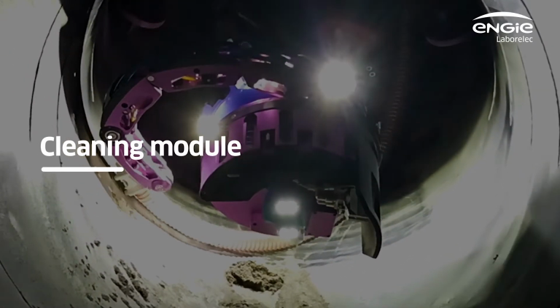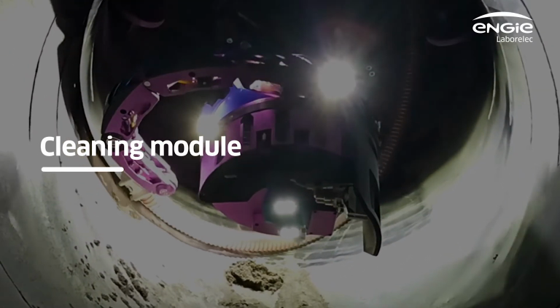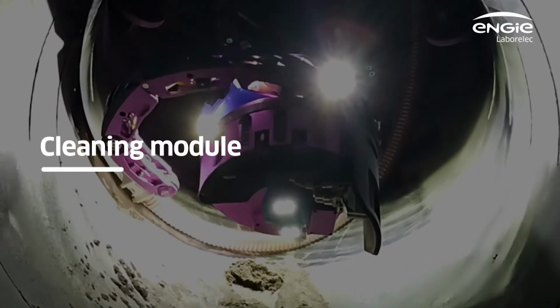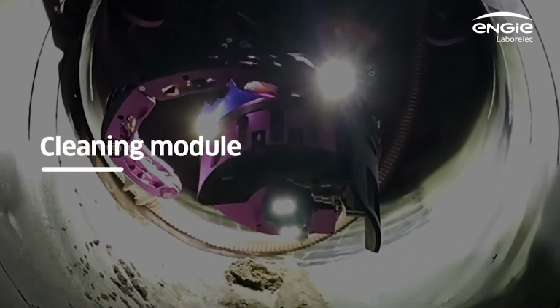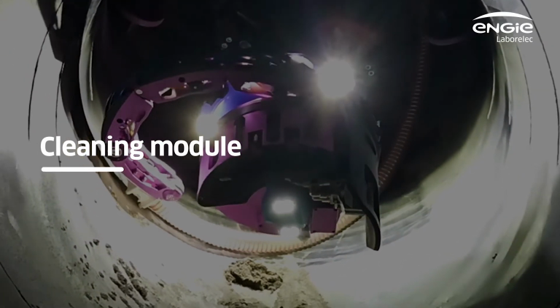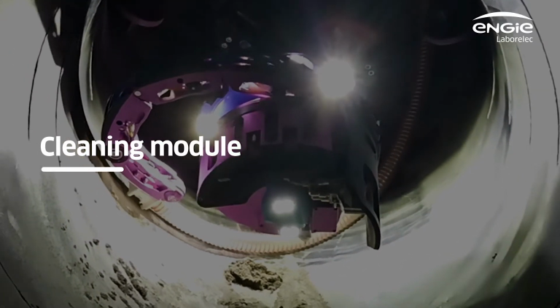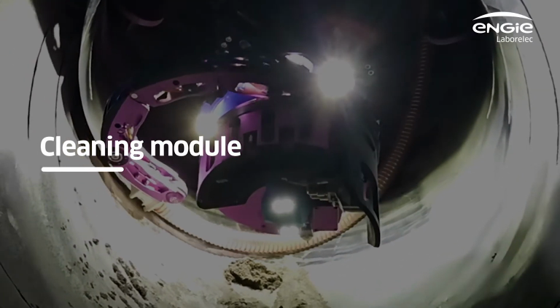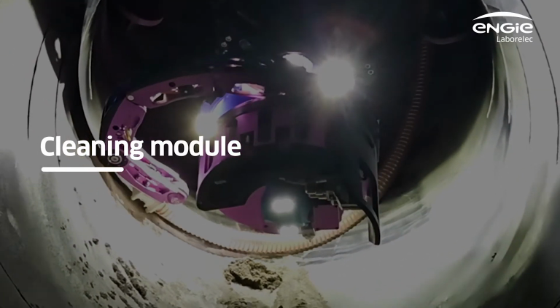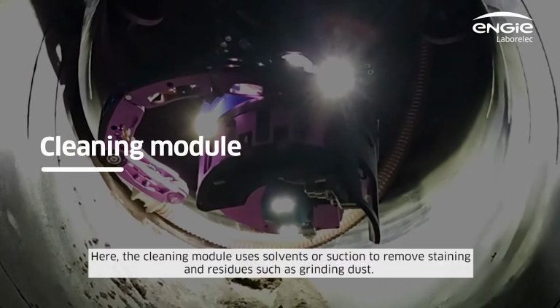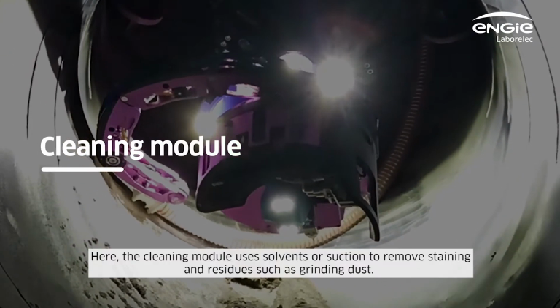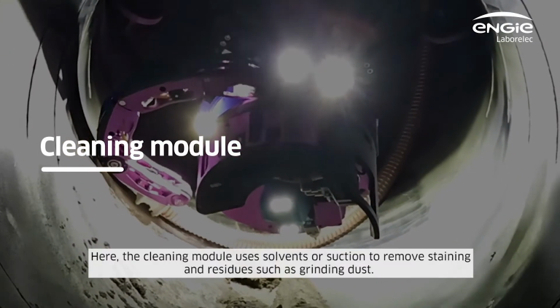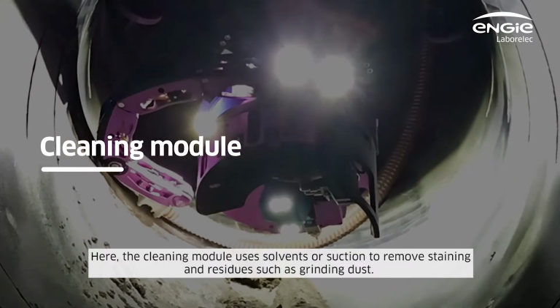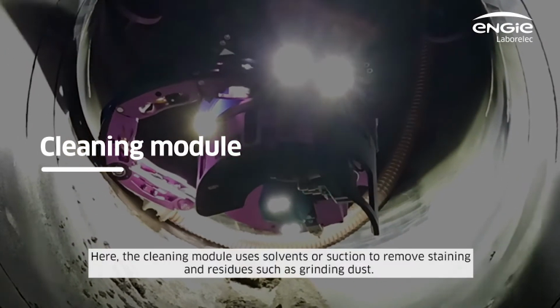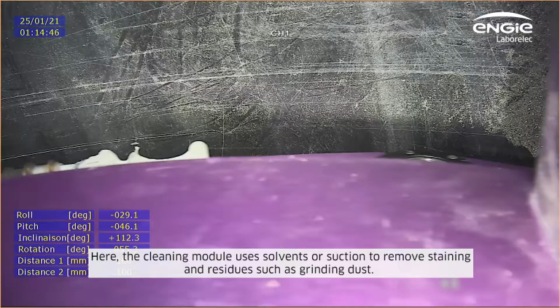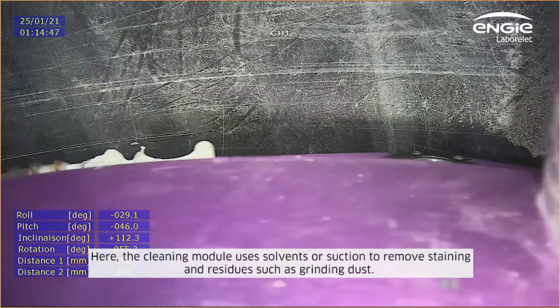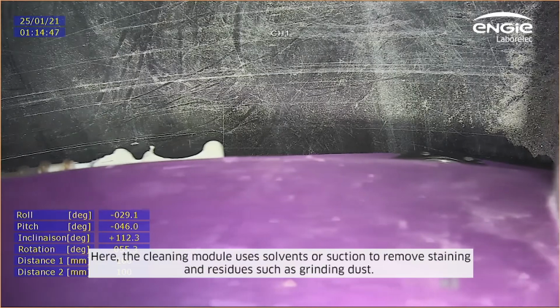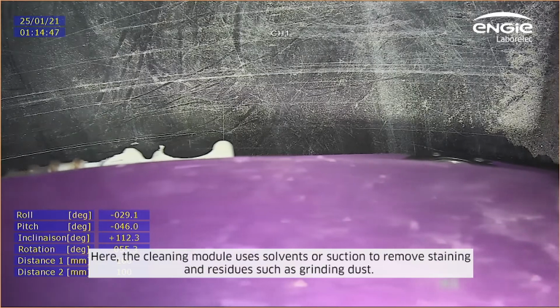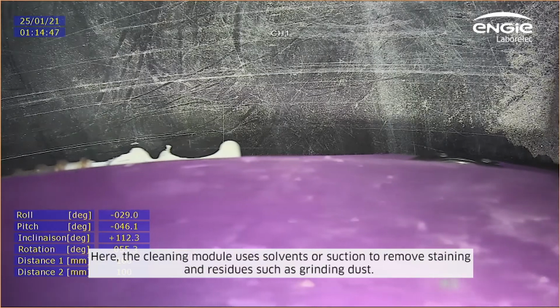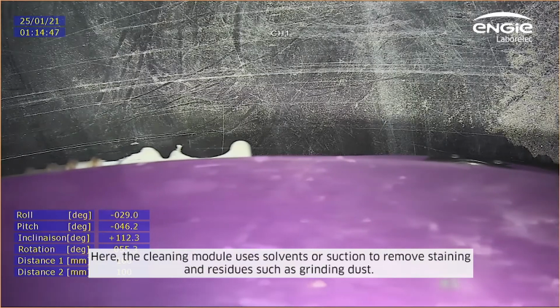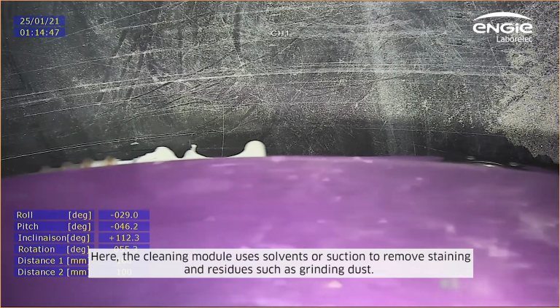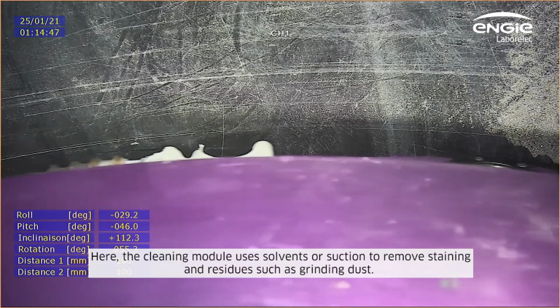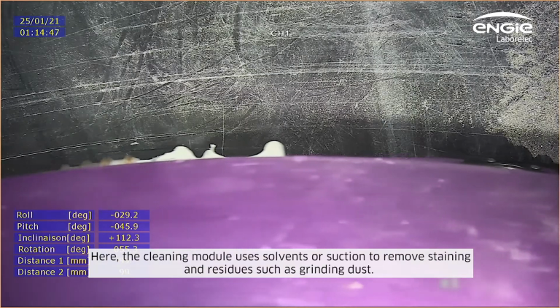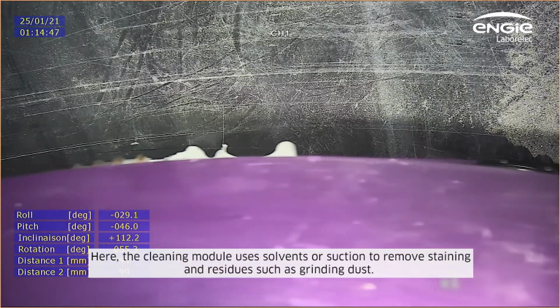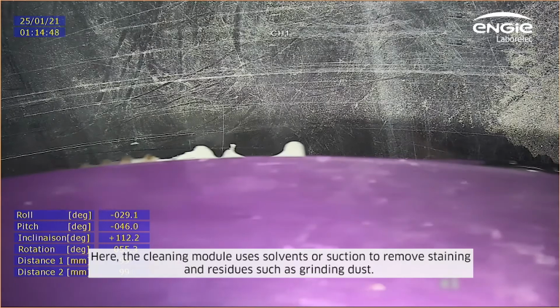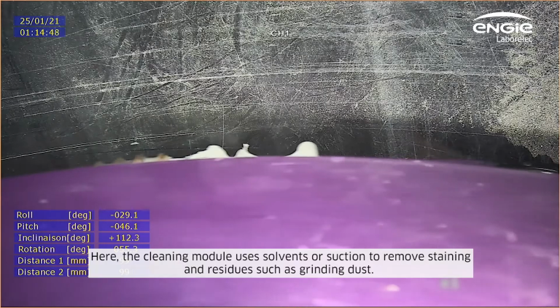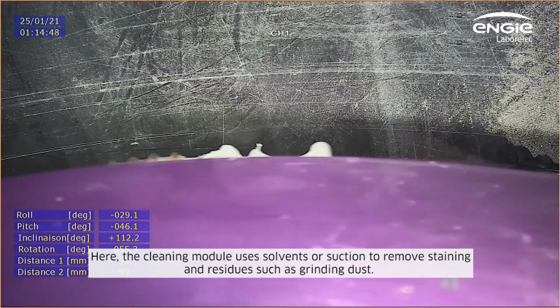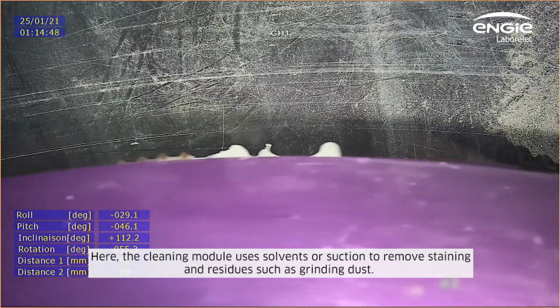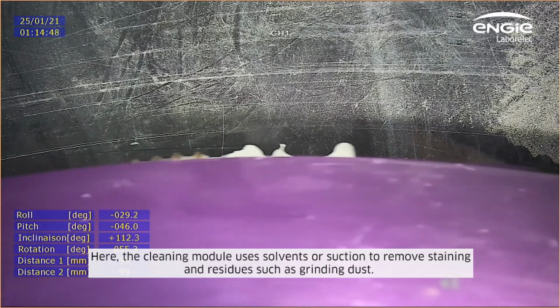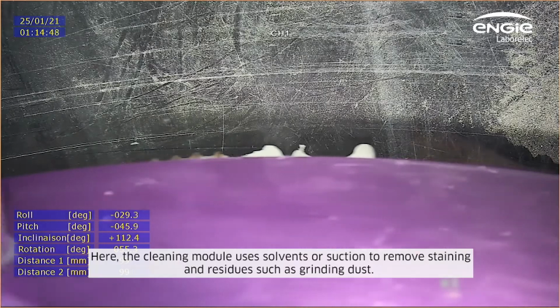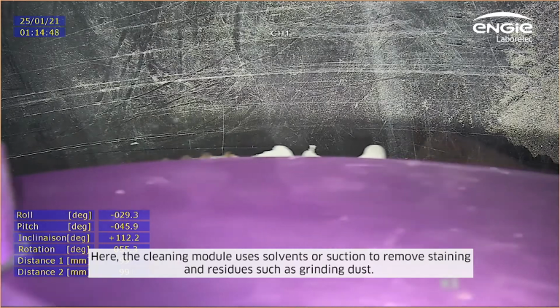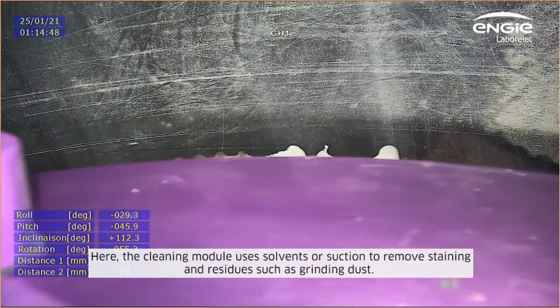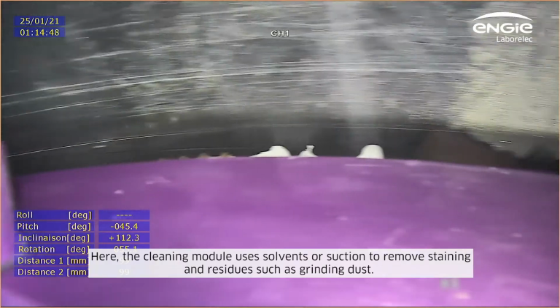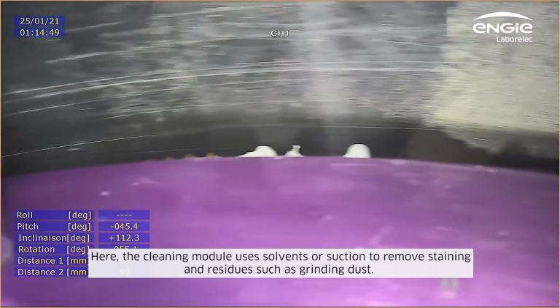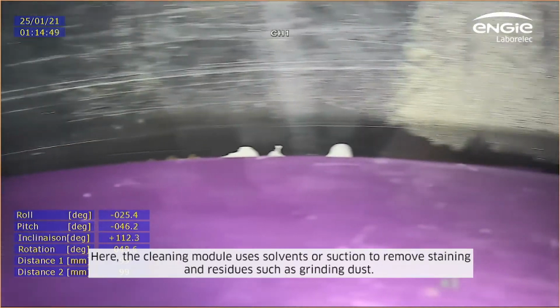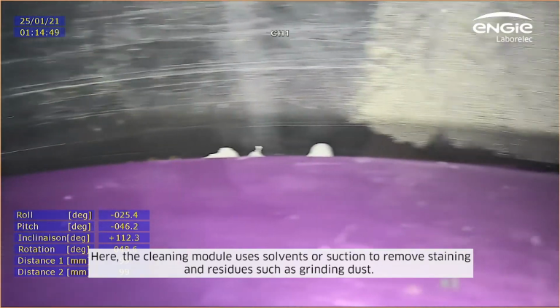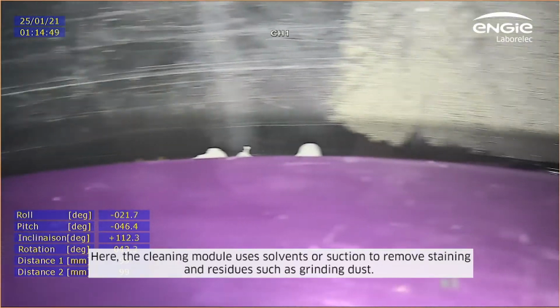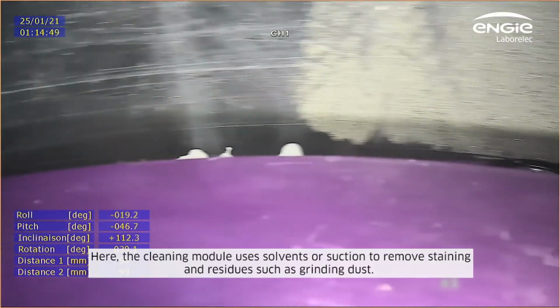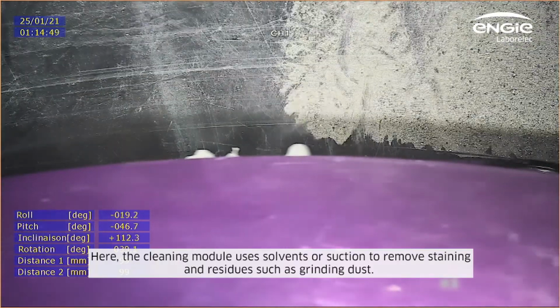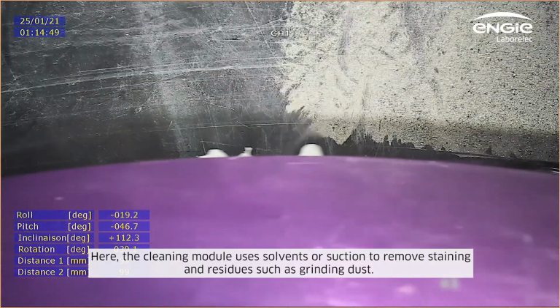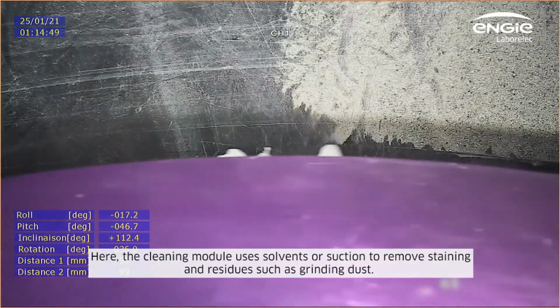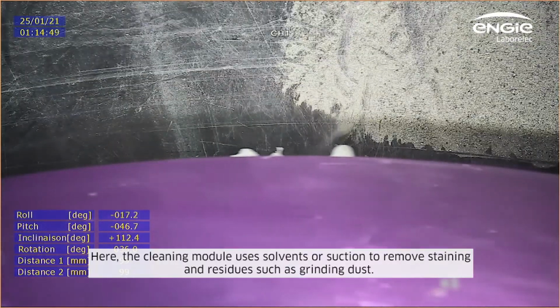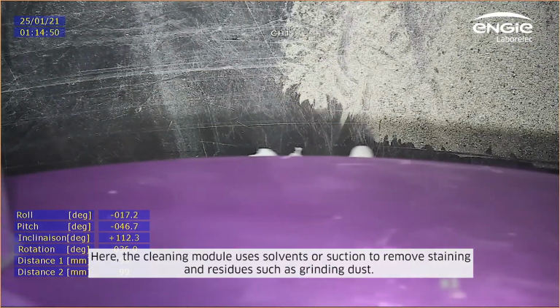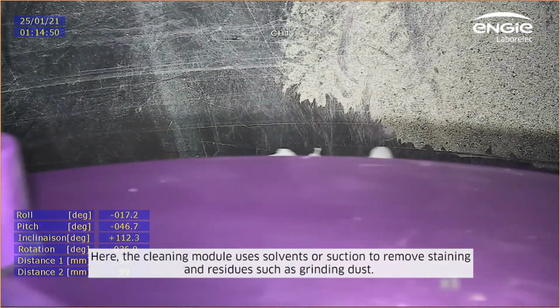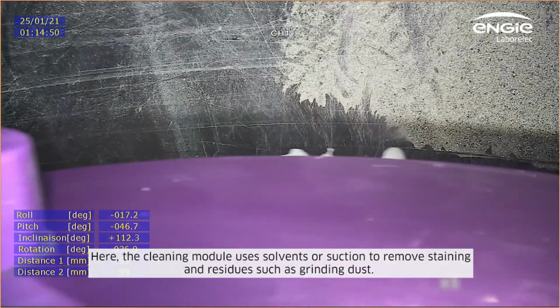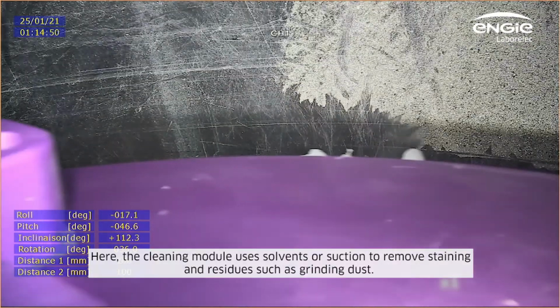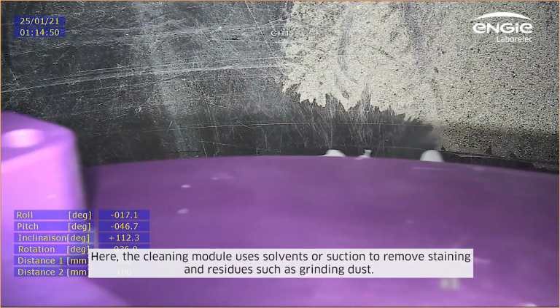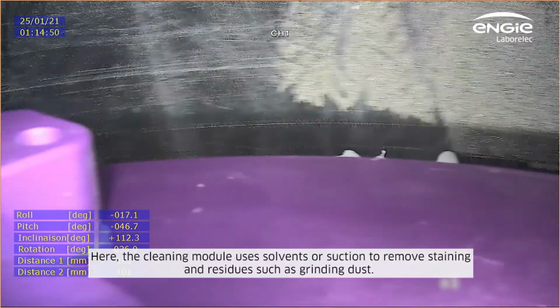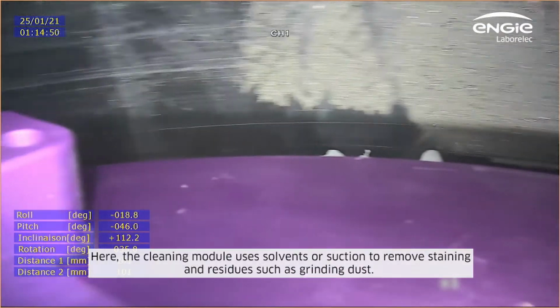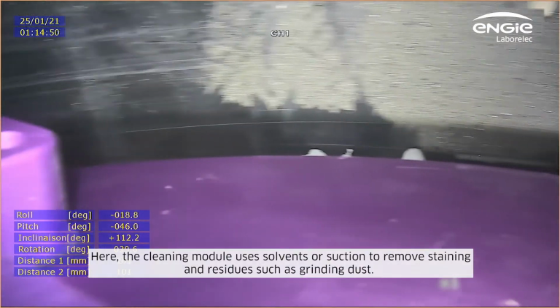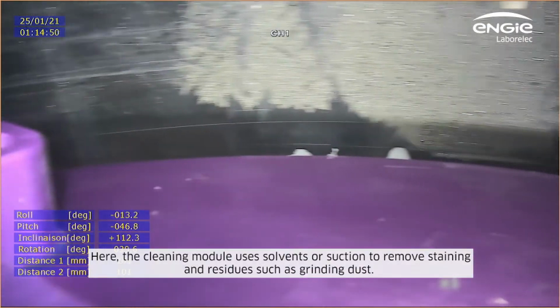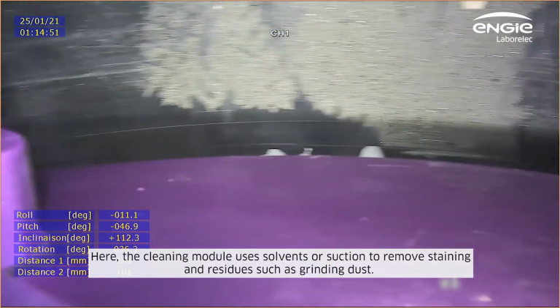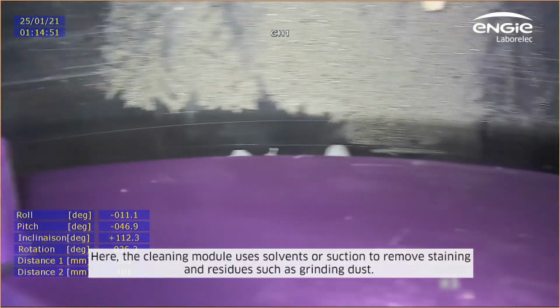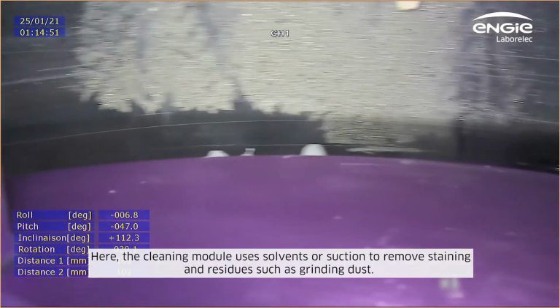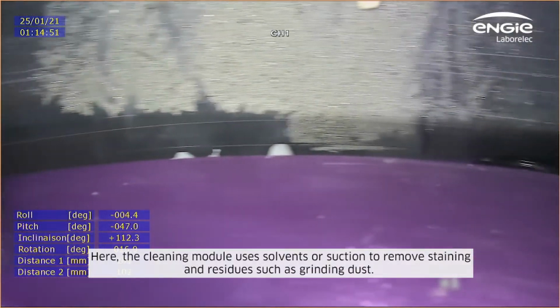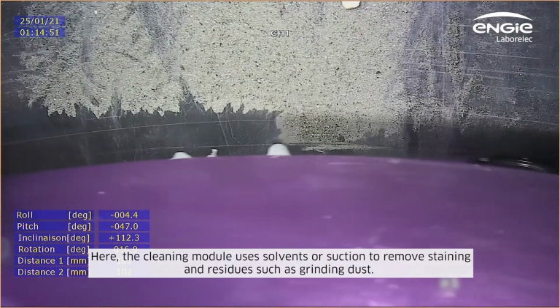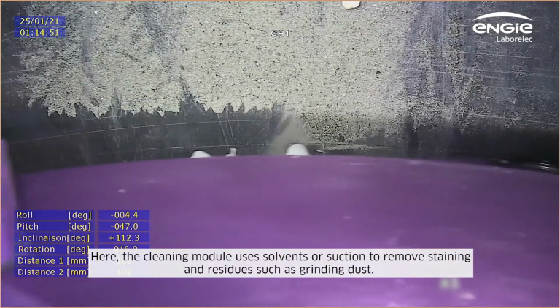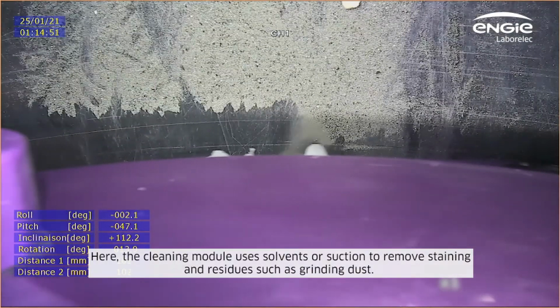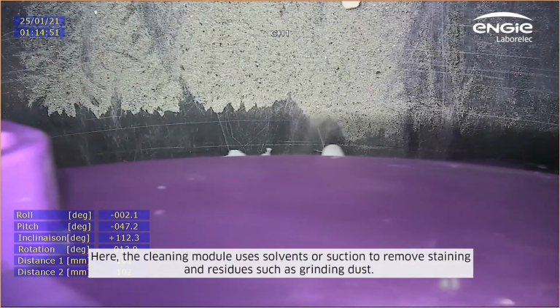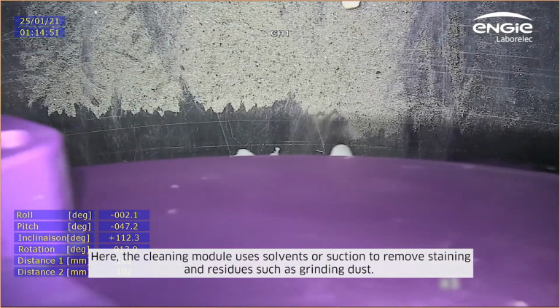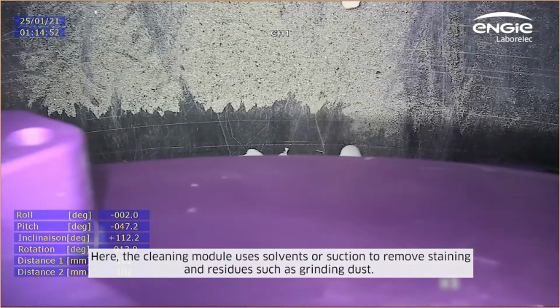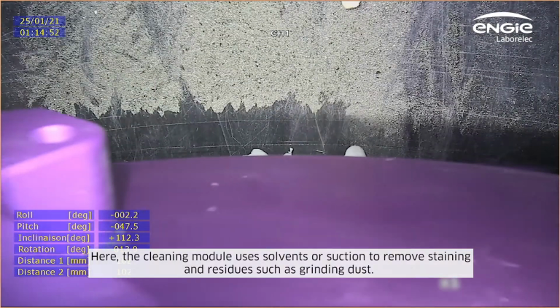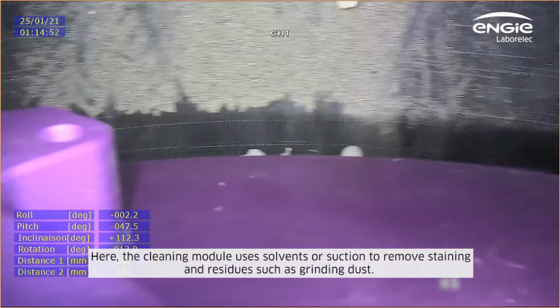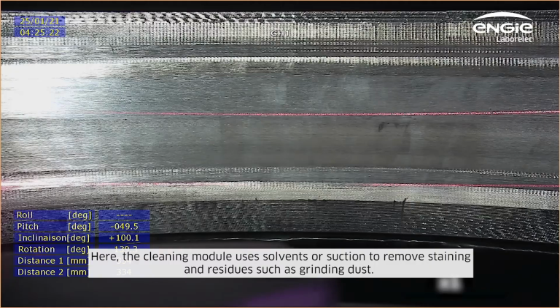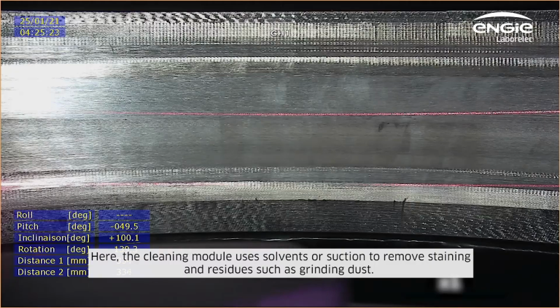The cleaning module uses solvents or suction to remove staining and residues such as grinding dust.